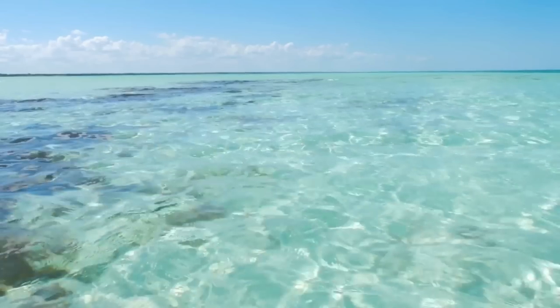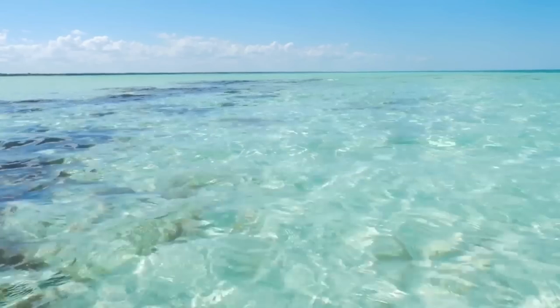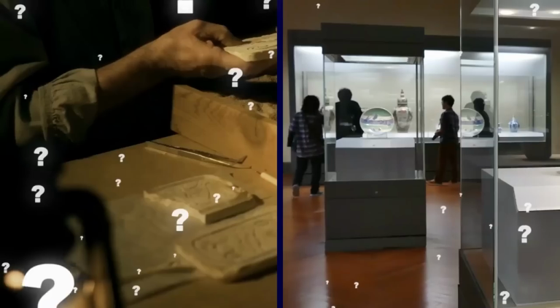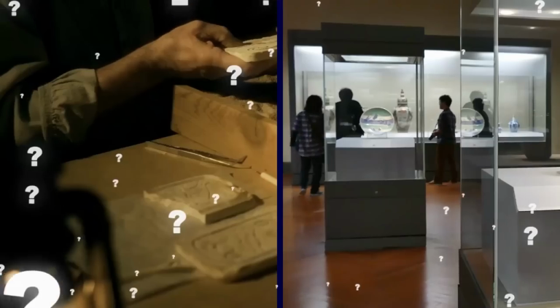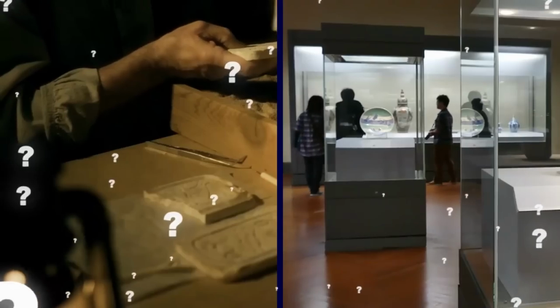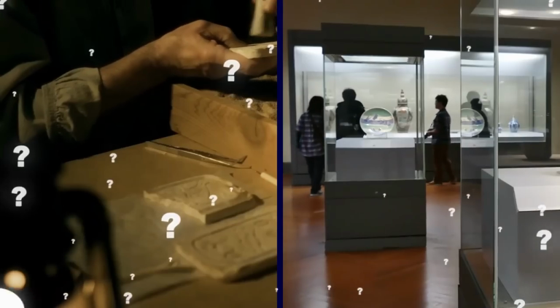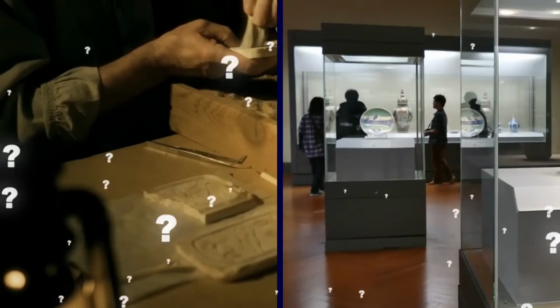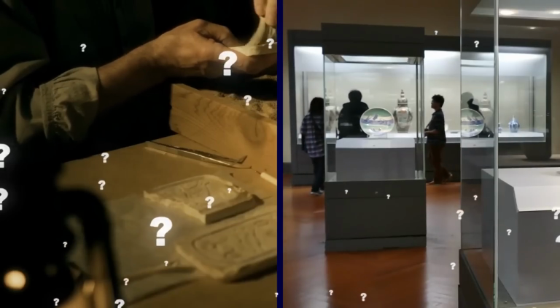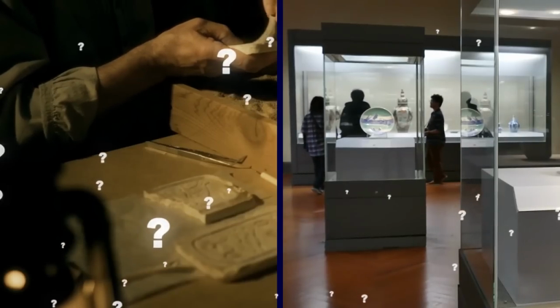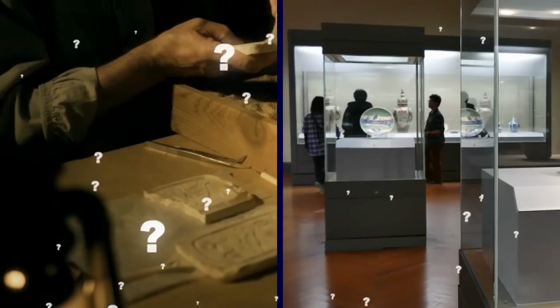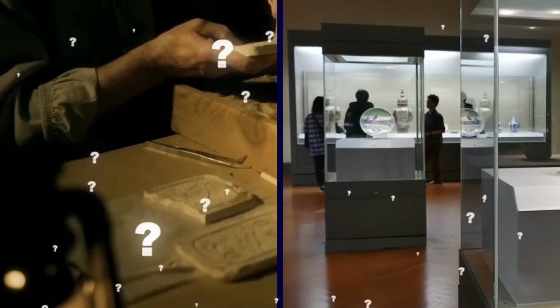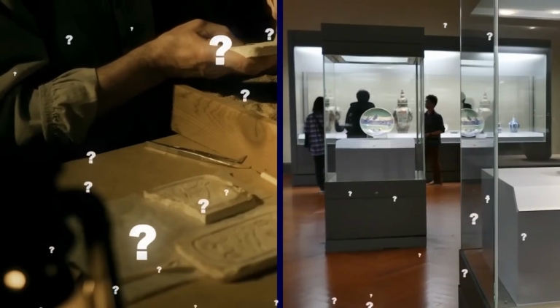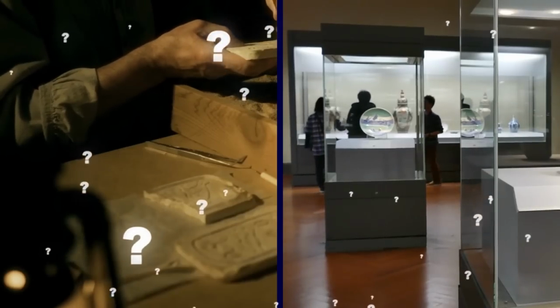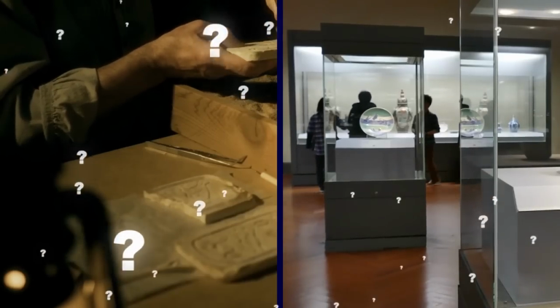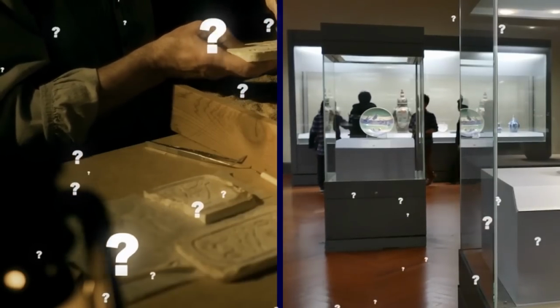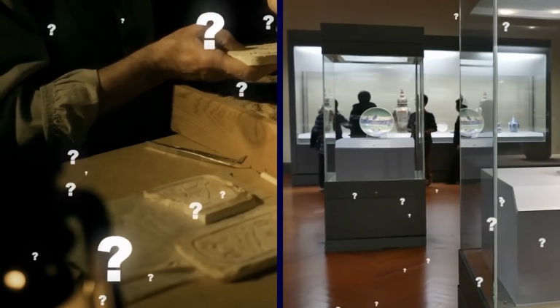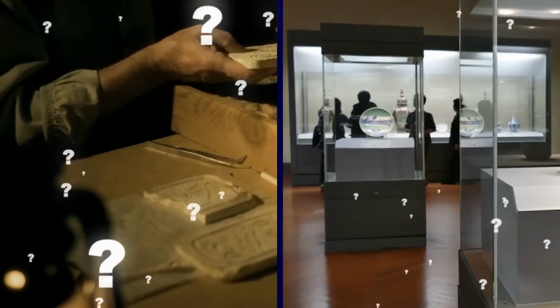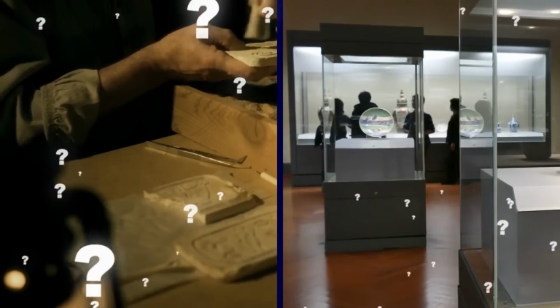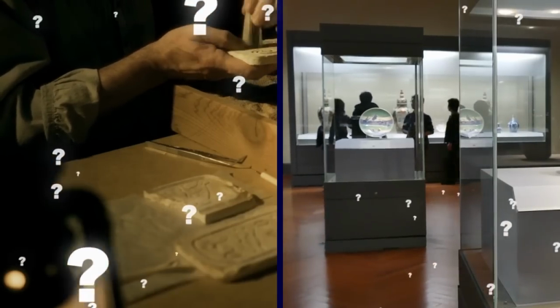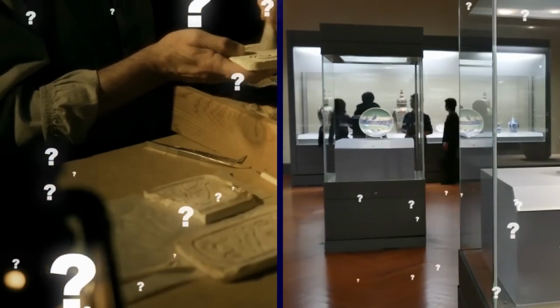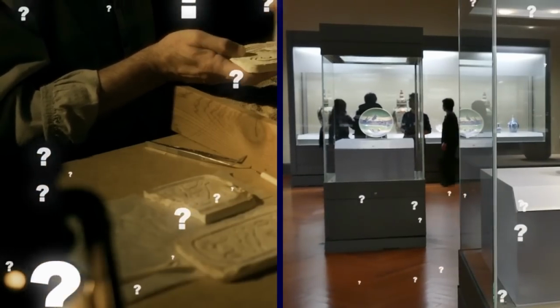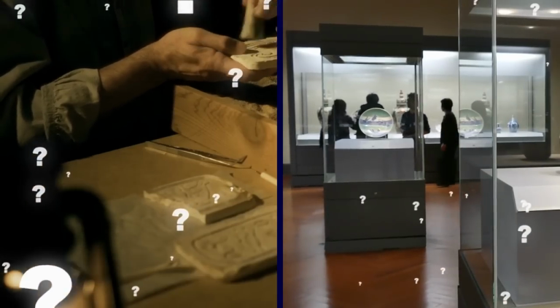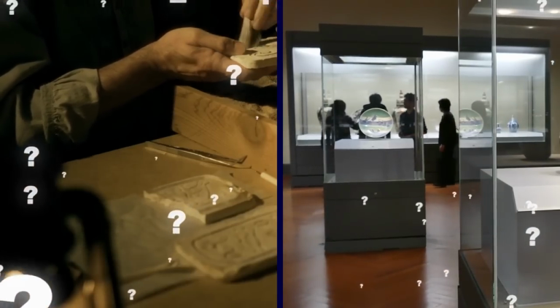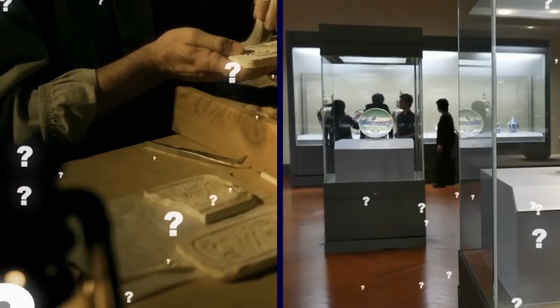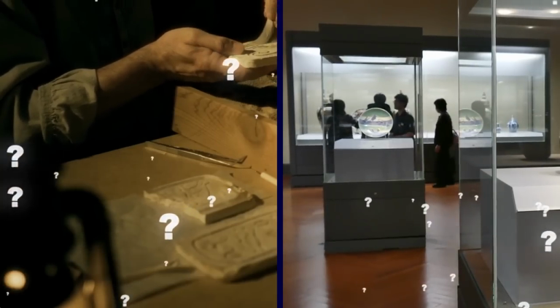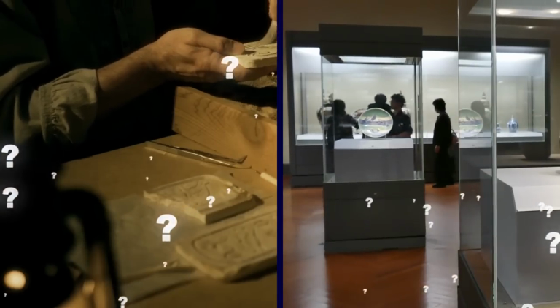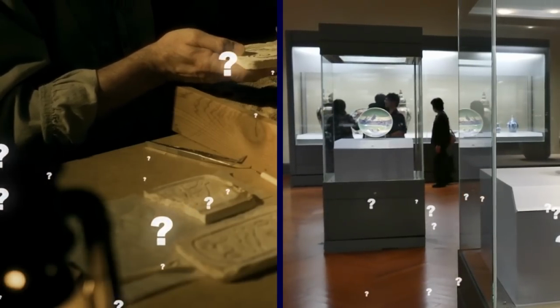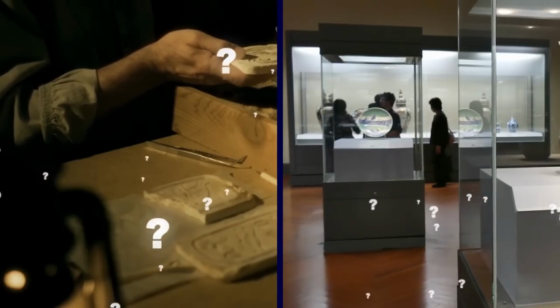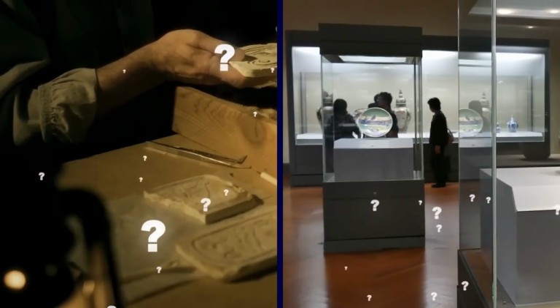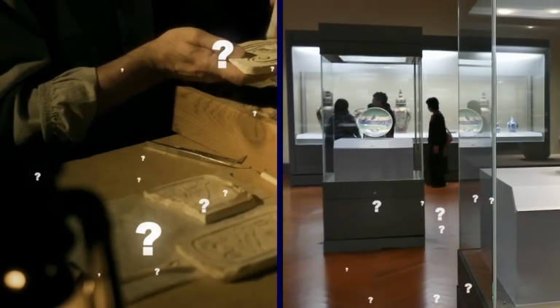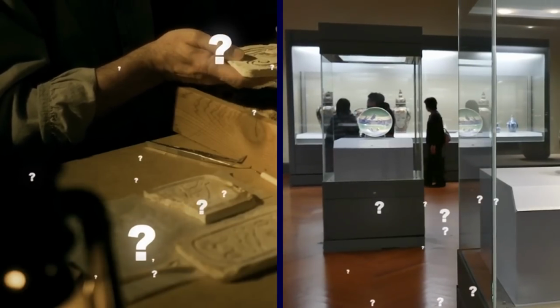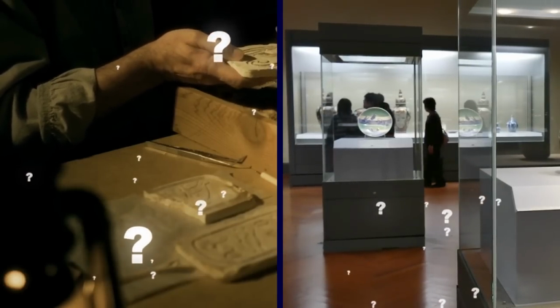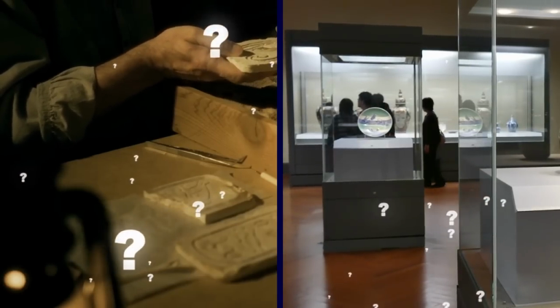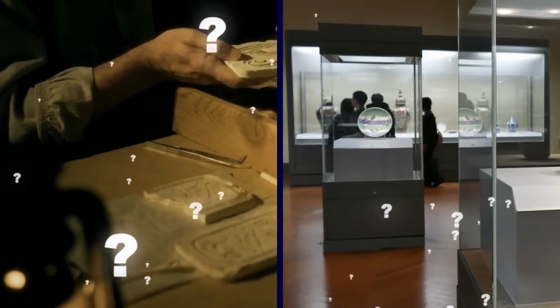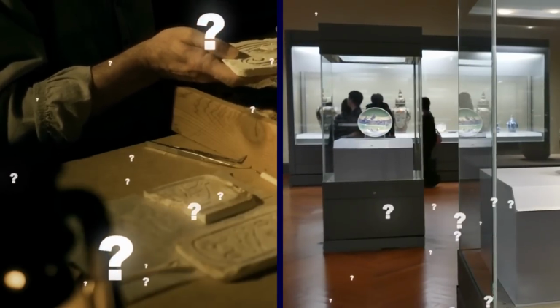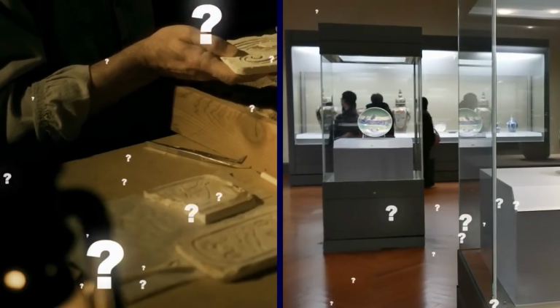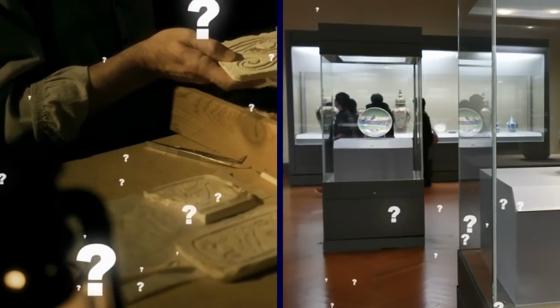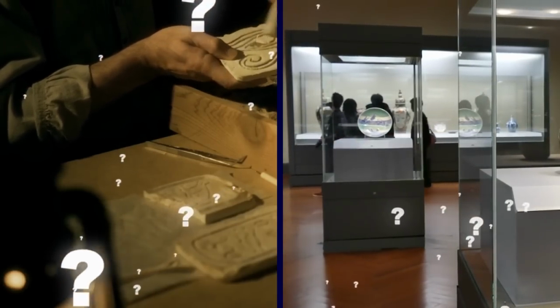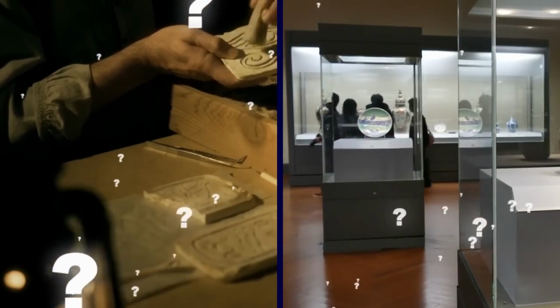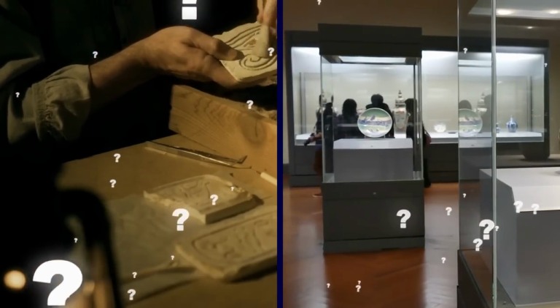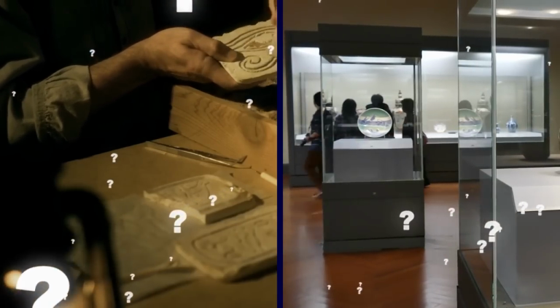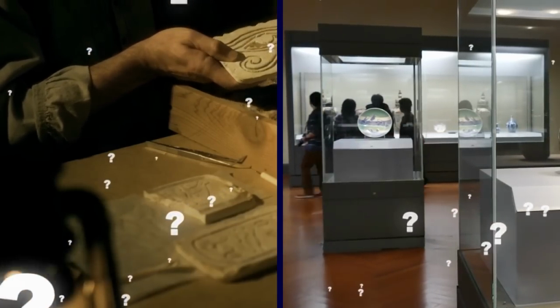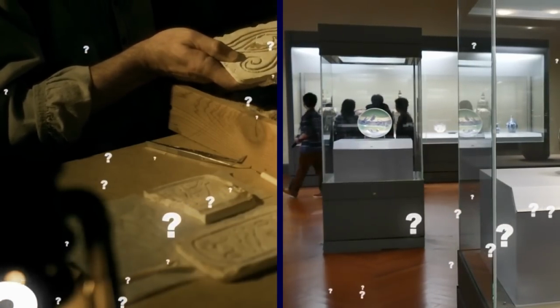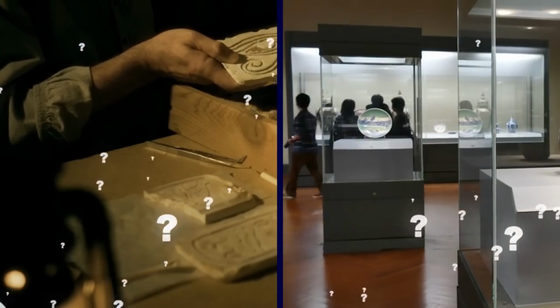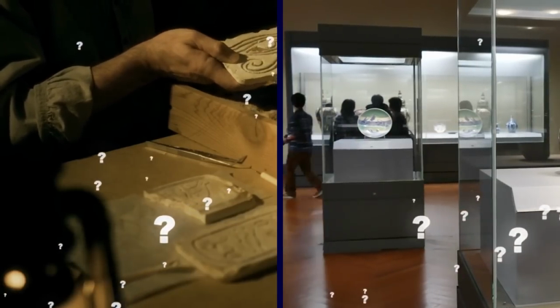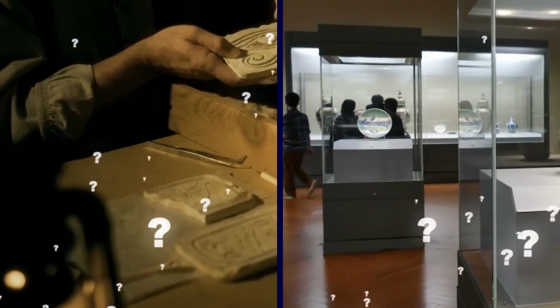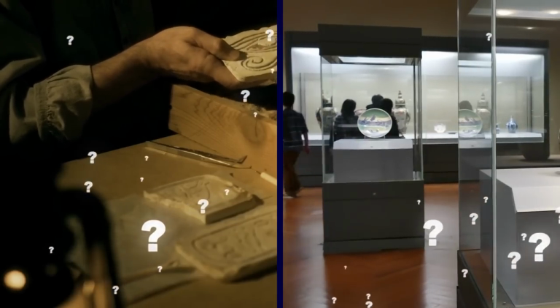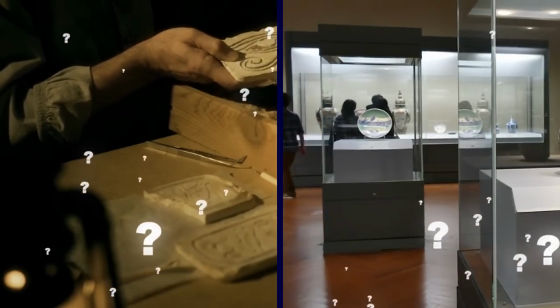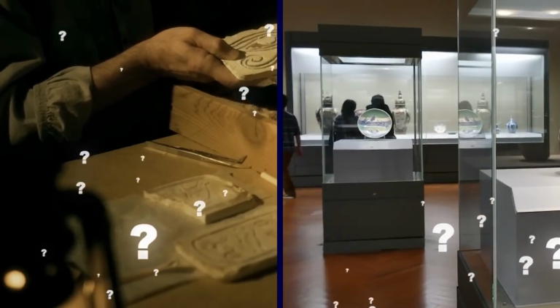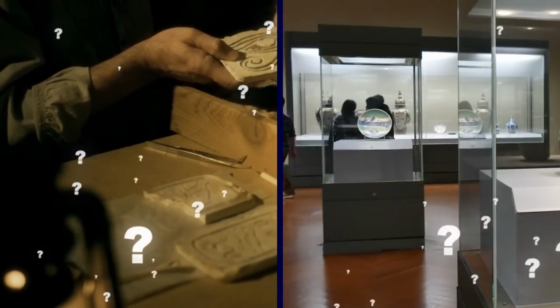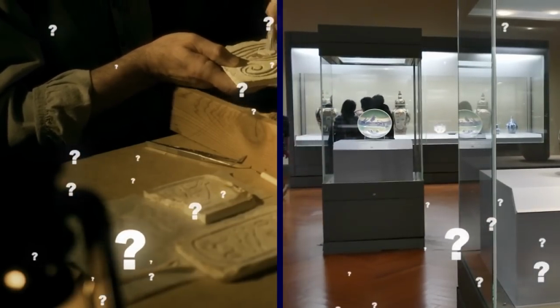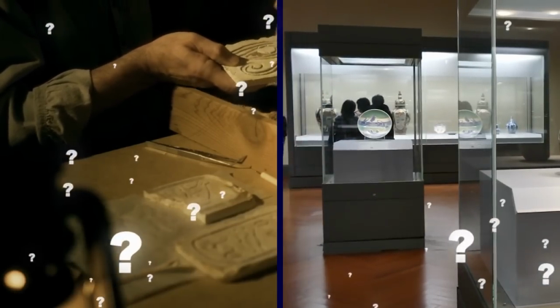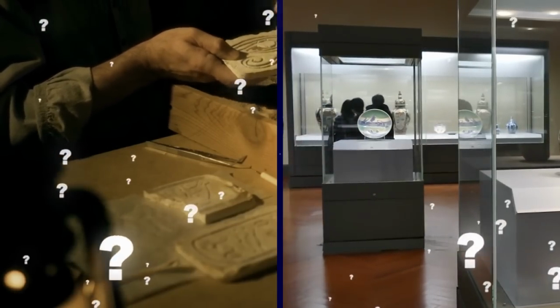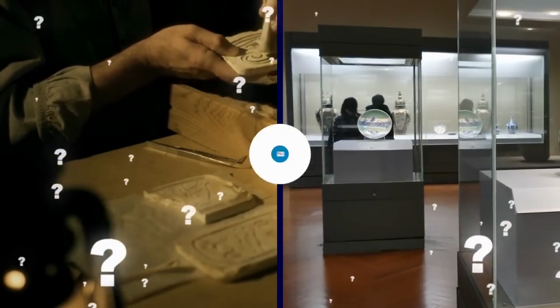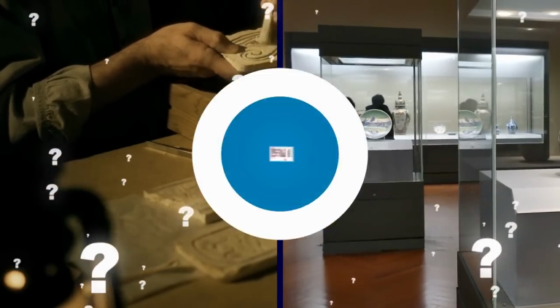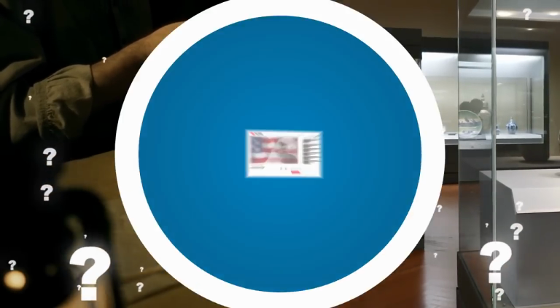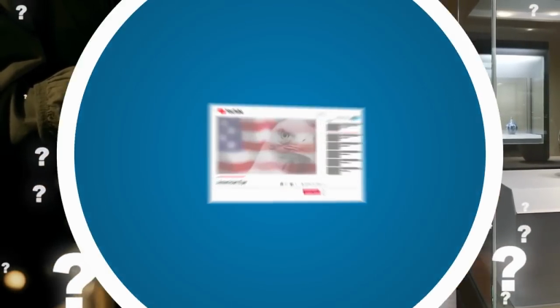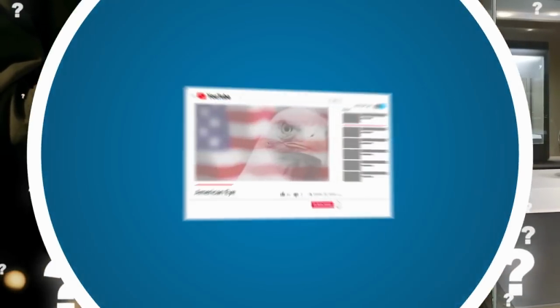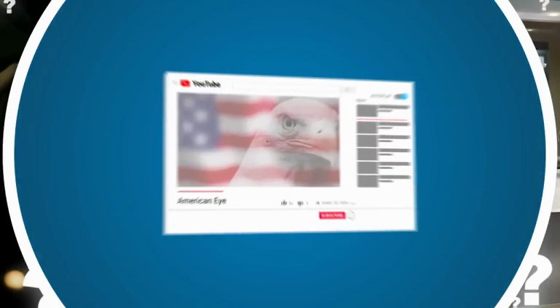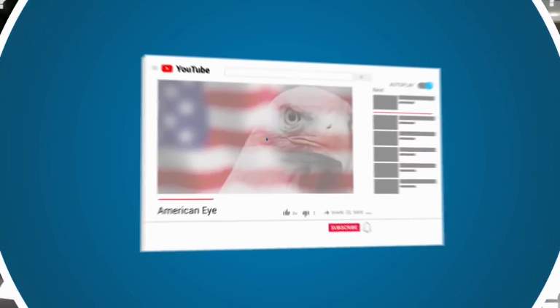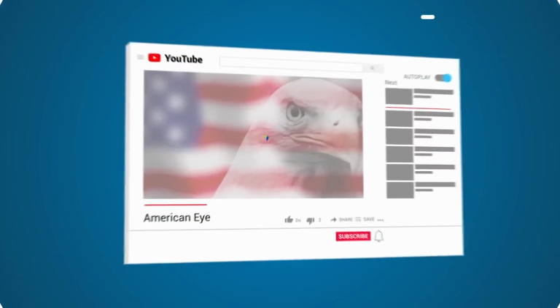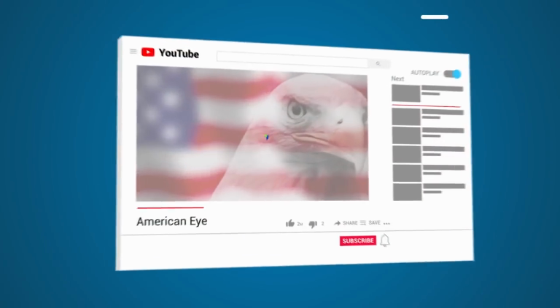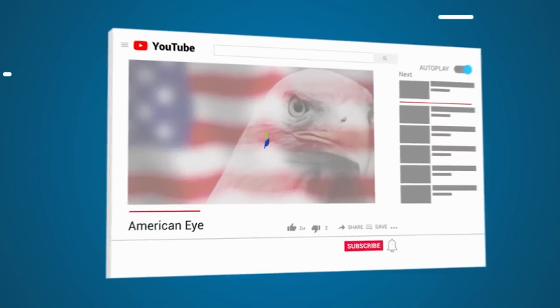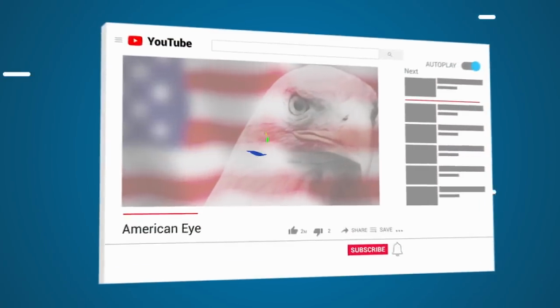If you found a valuable artifact, would you give it to a museum or keep it for yourself? Let me know in the comments!